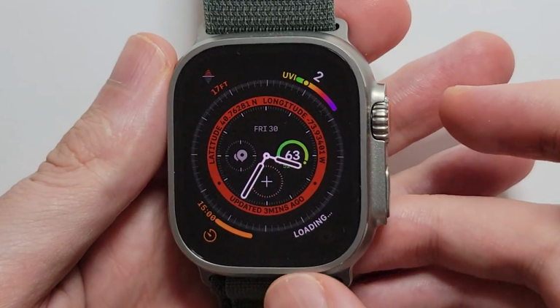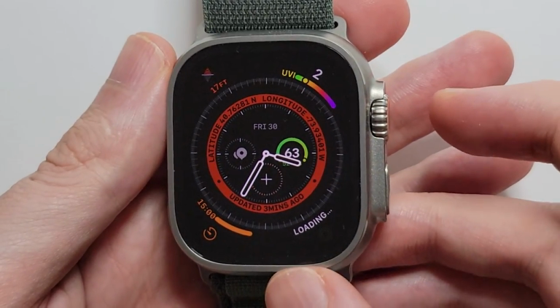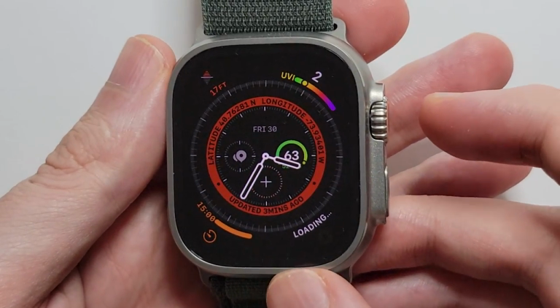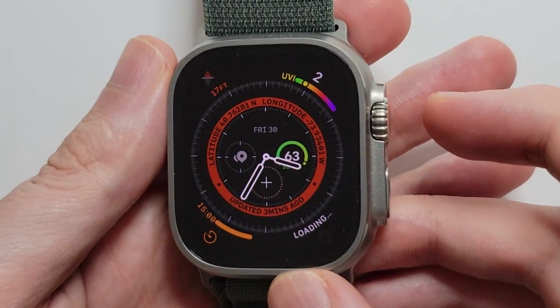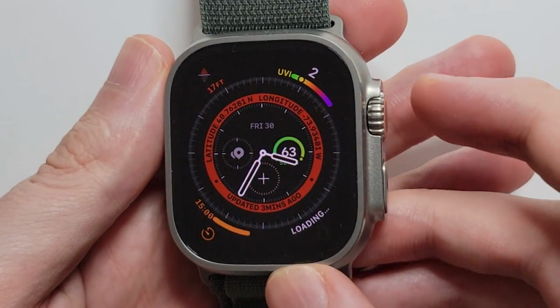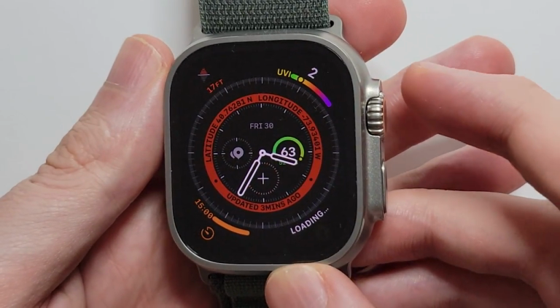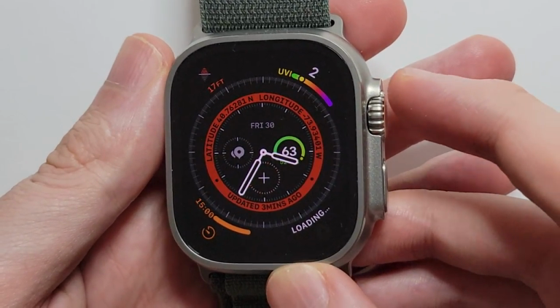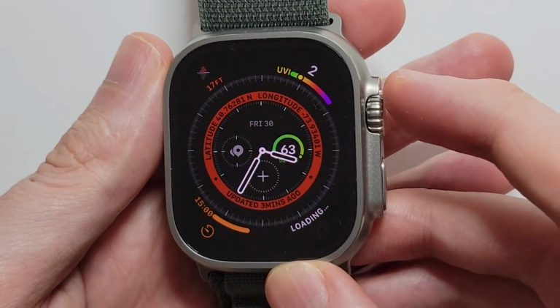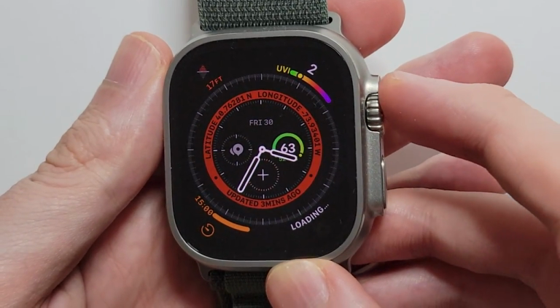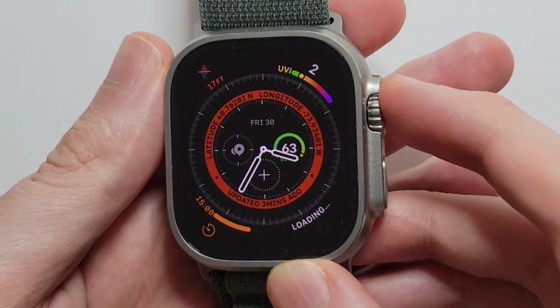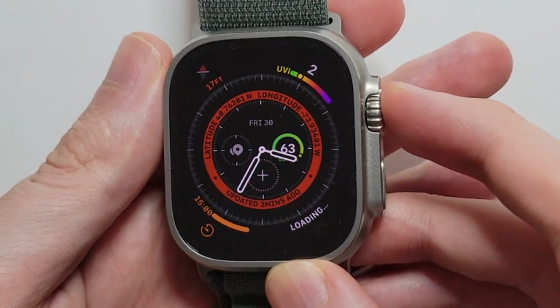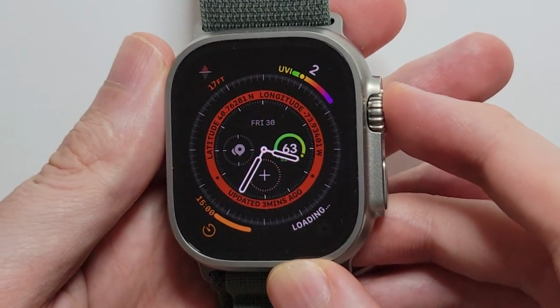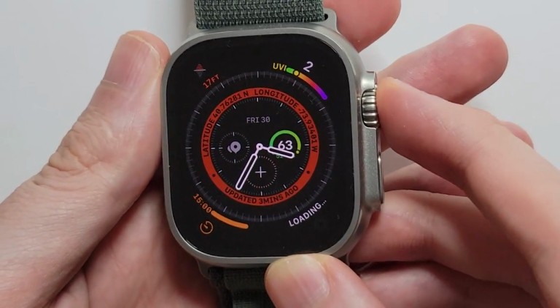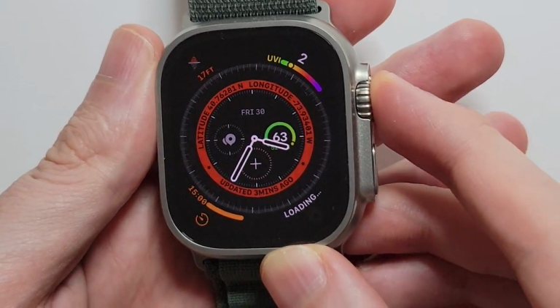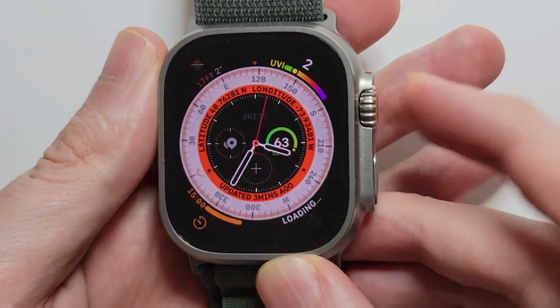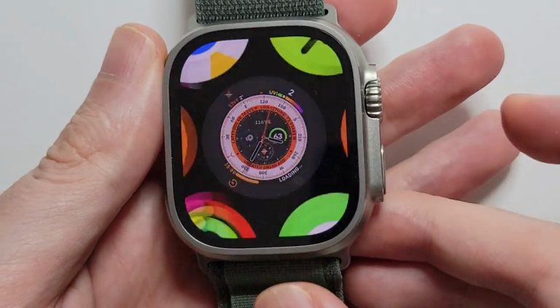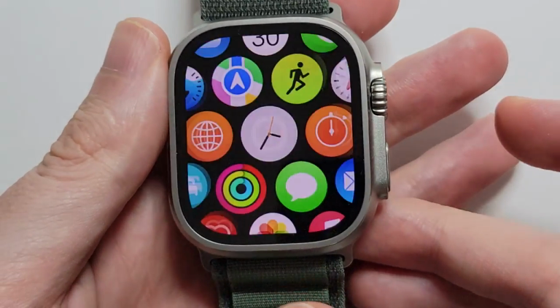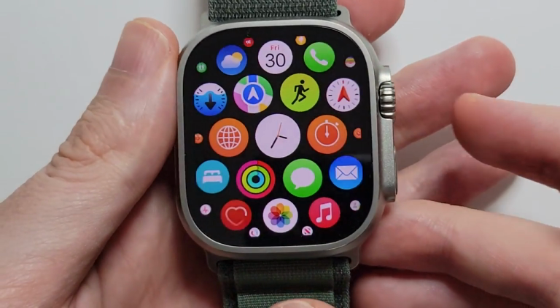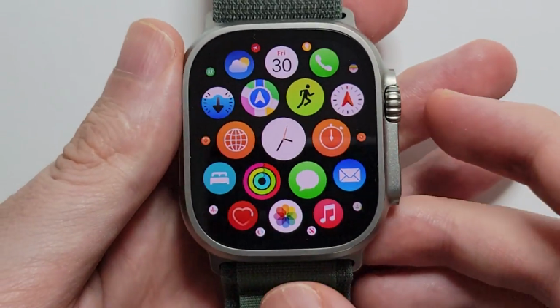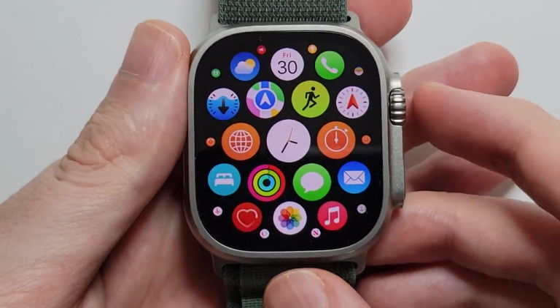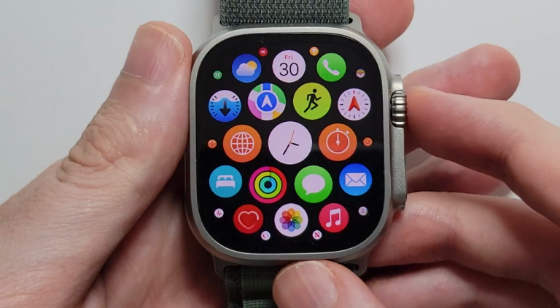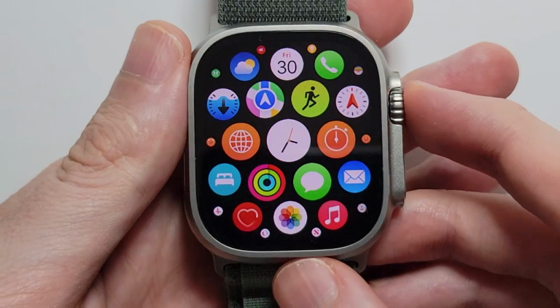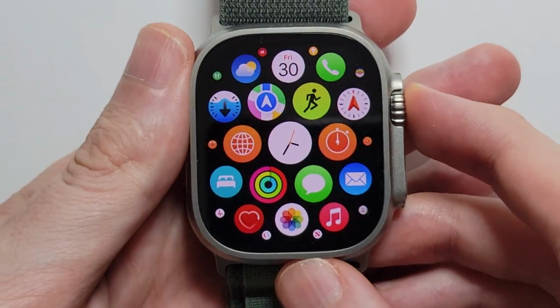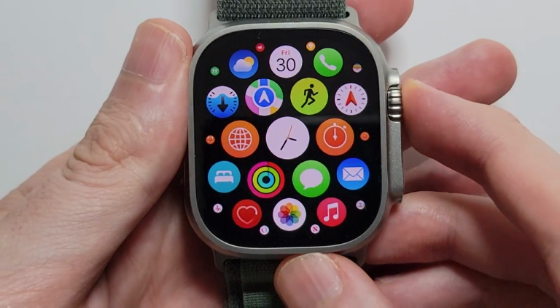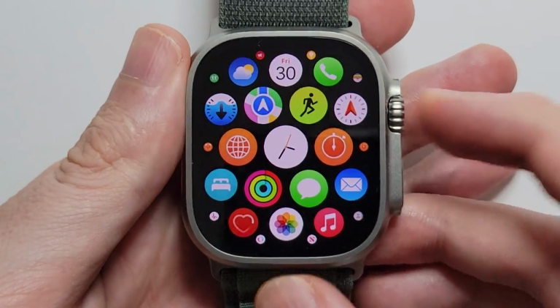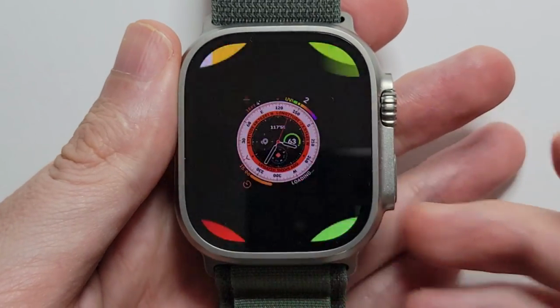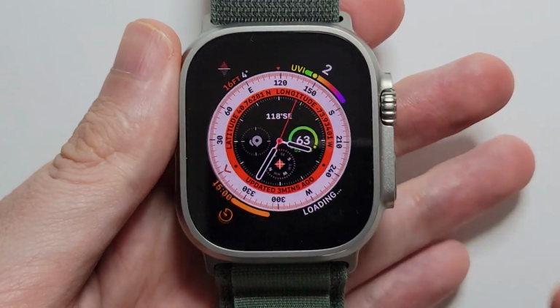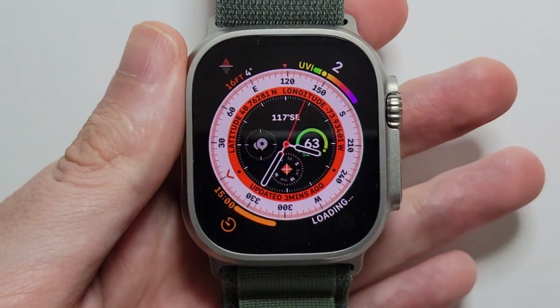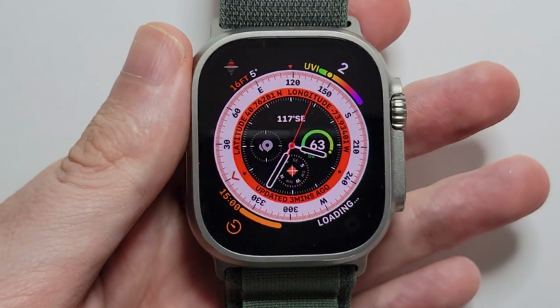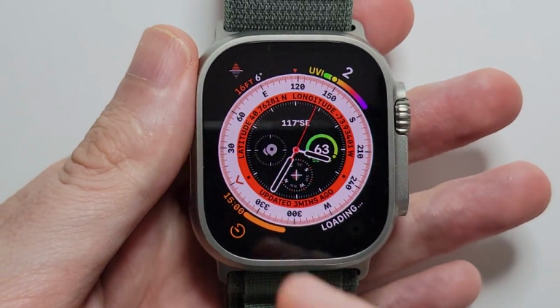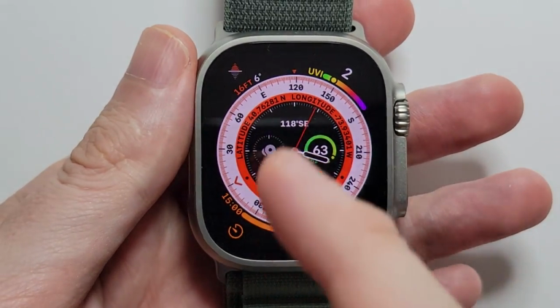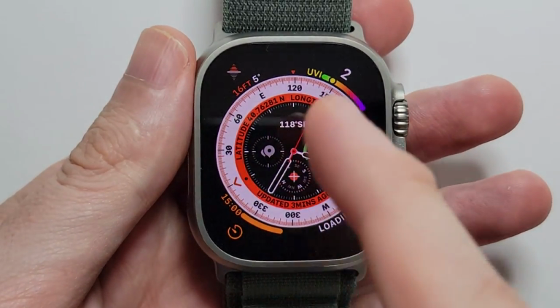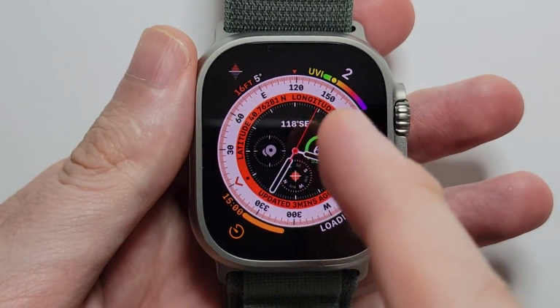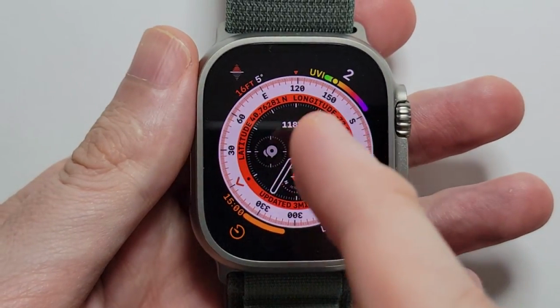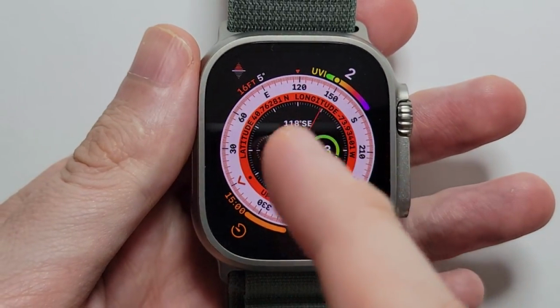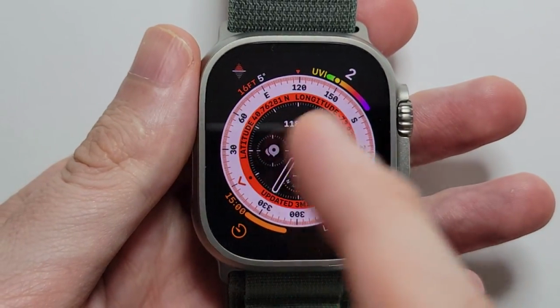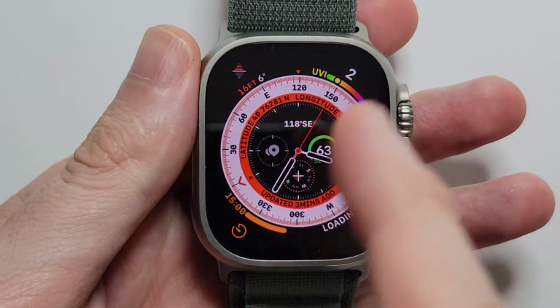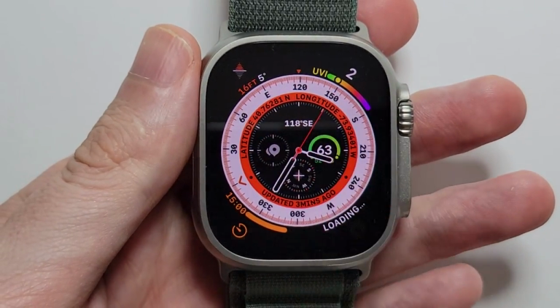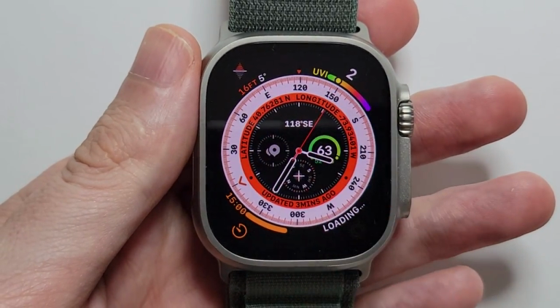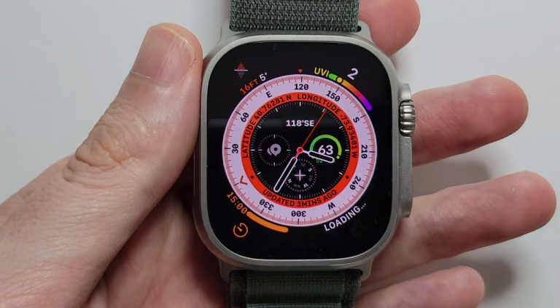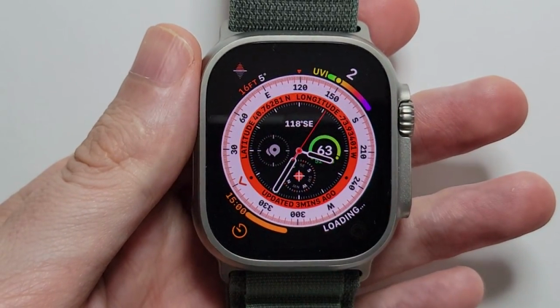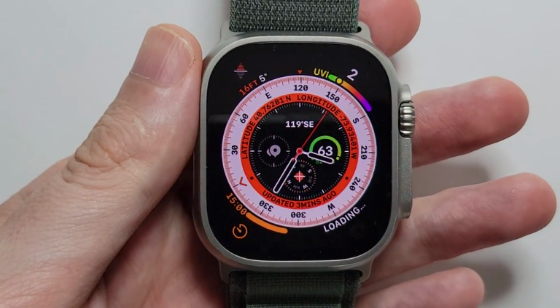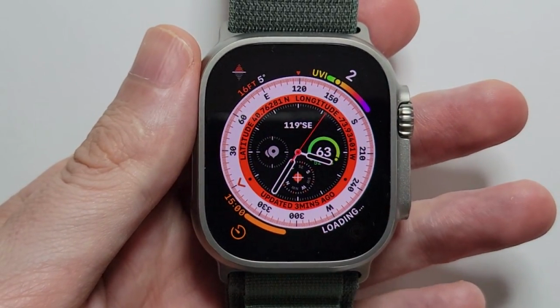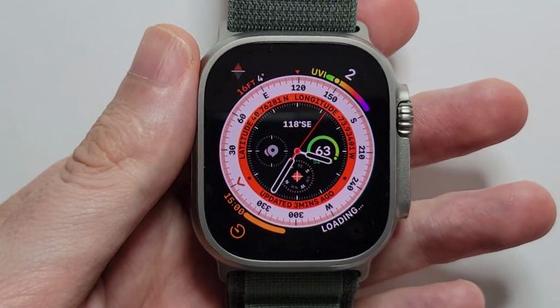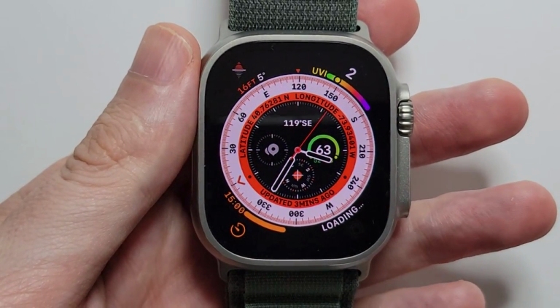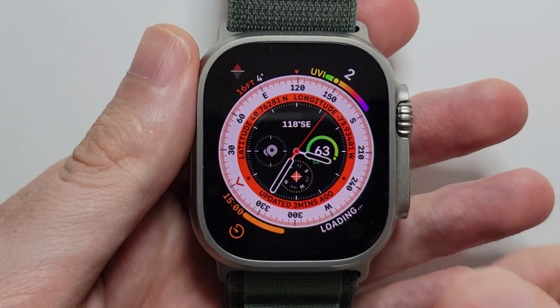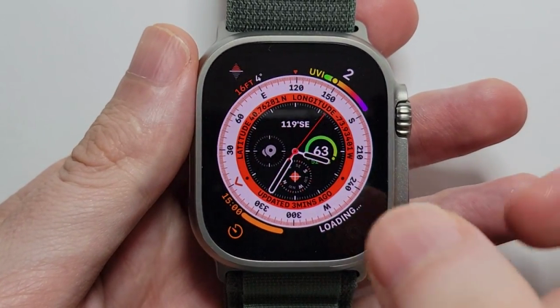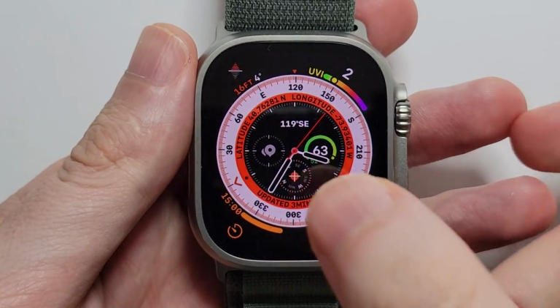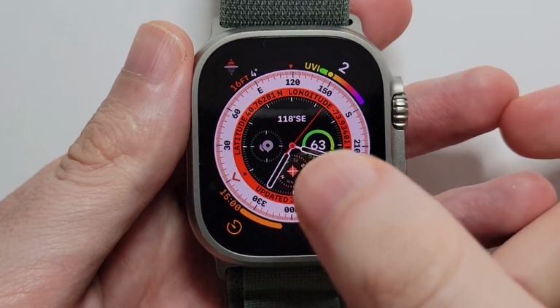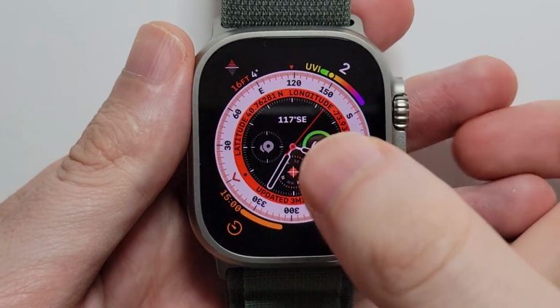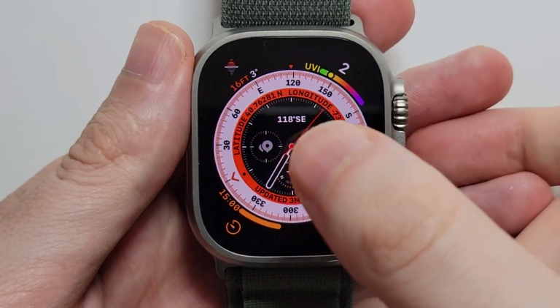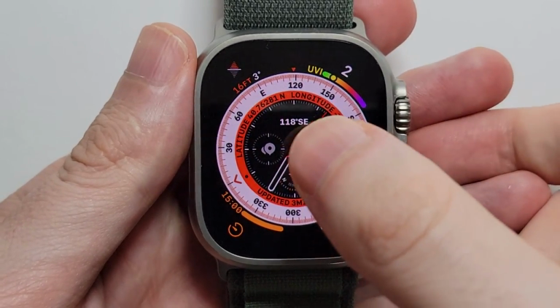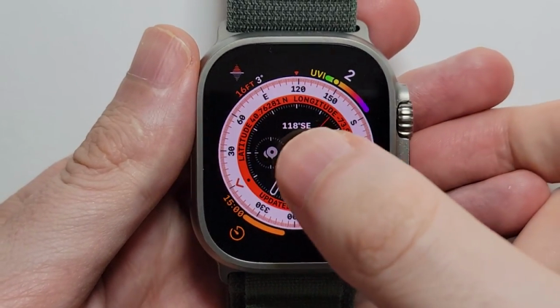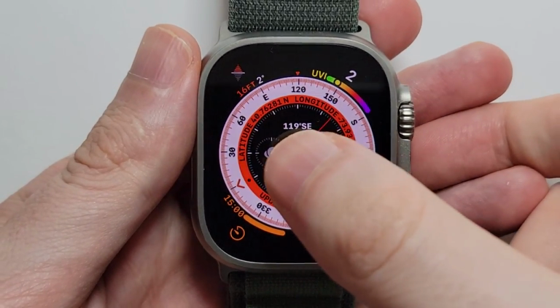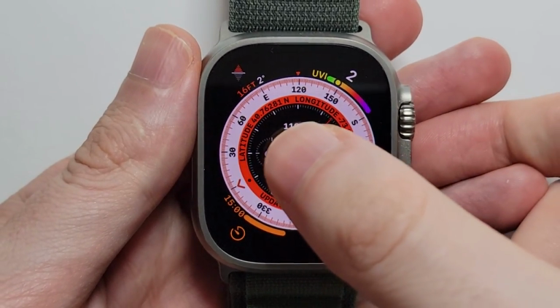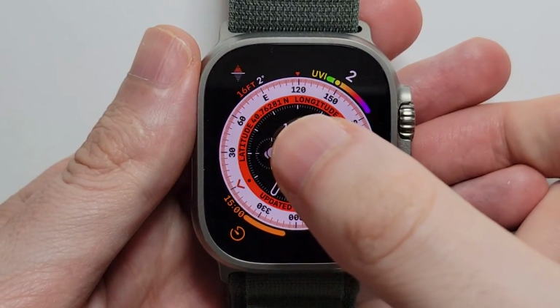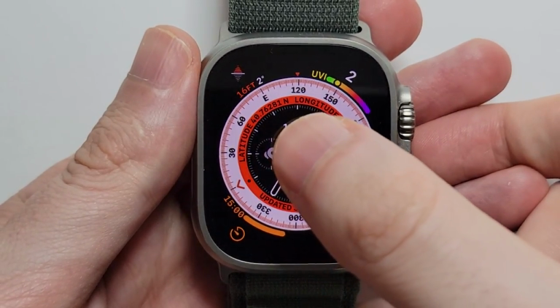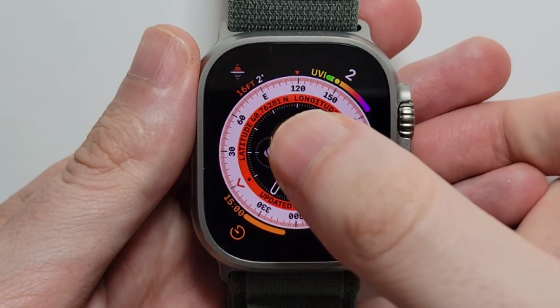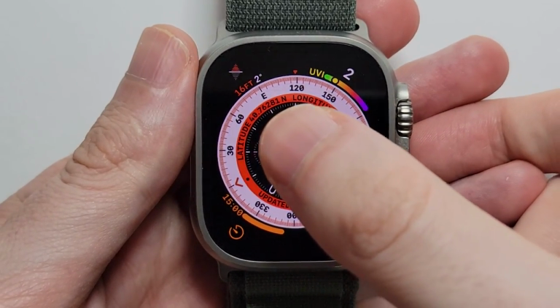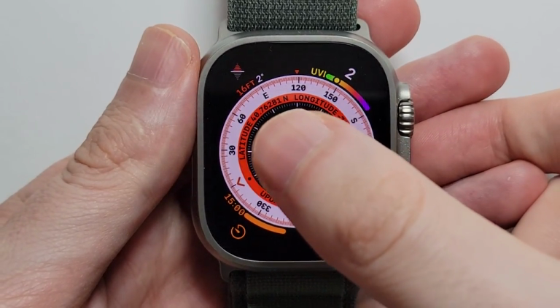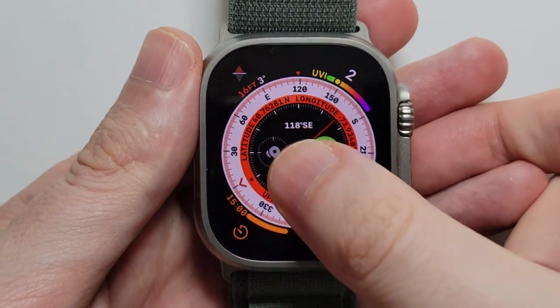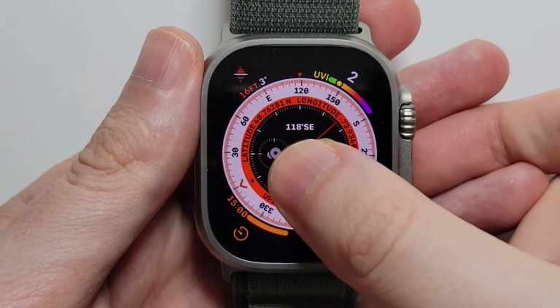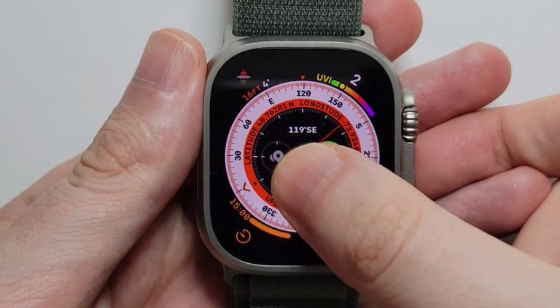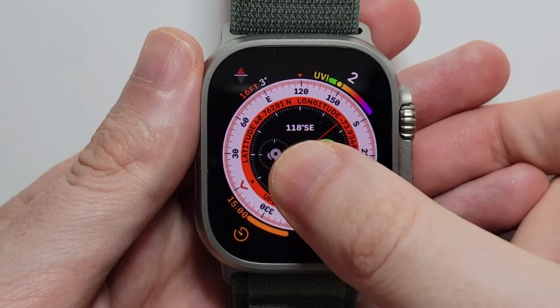It's pretty simple. Just press on your crown to get to your clock face. Now from here you're just going to hold down on it.